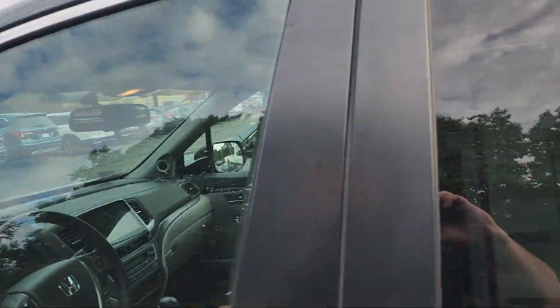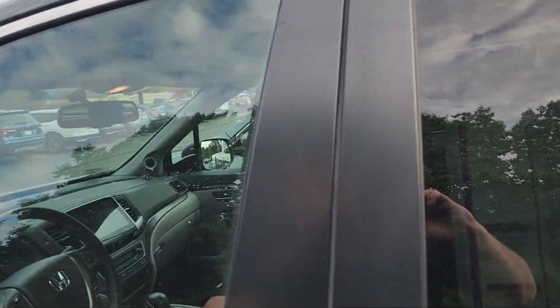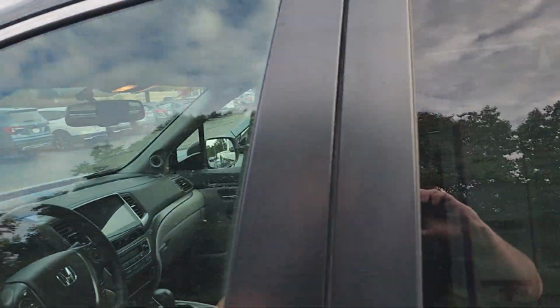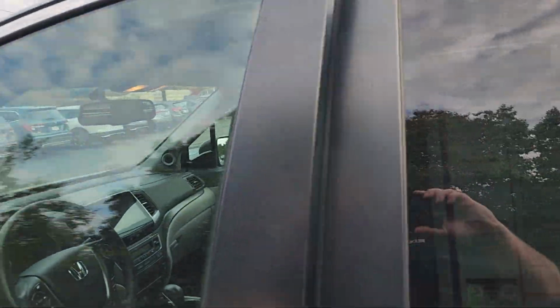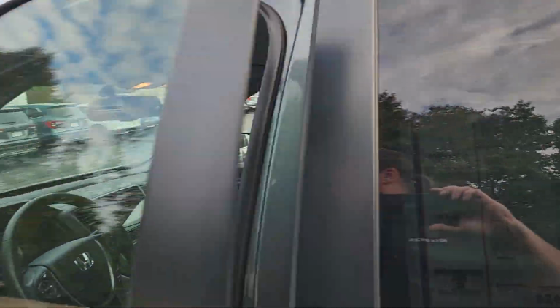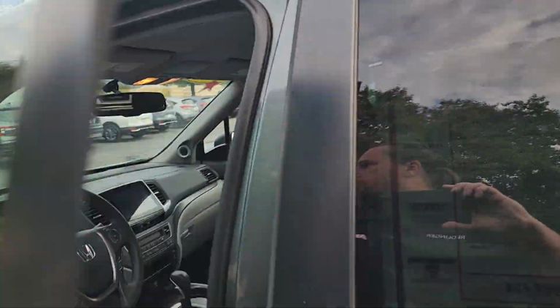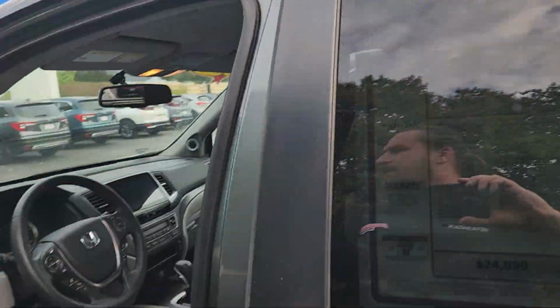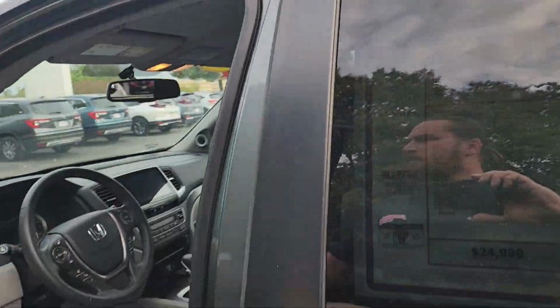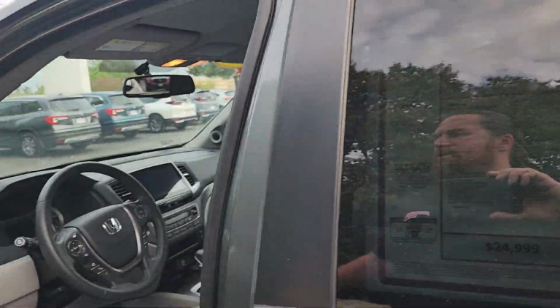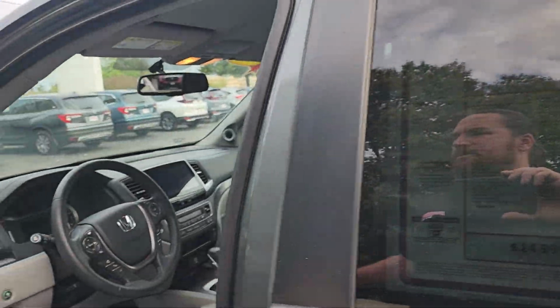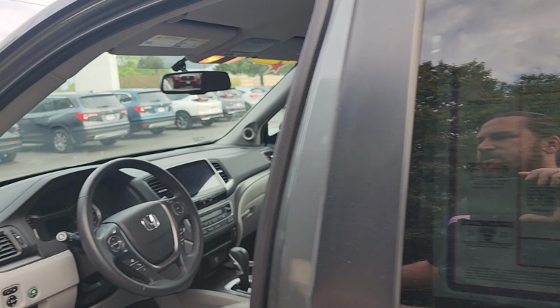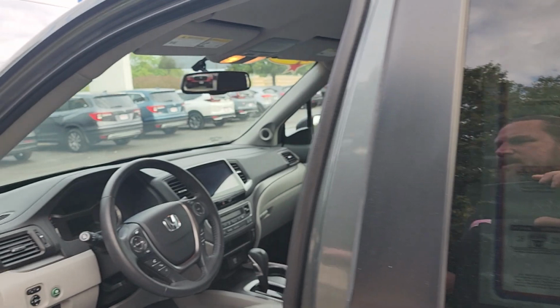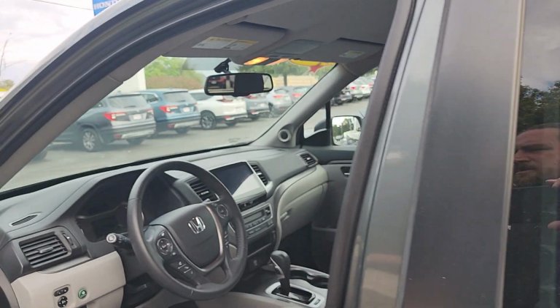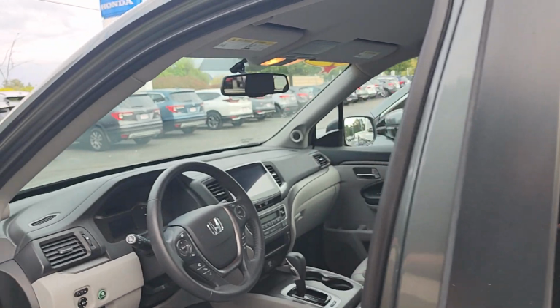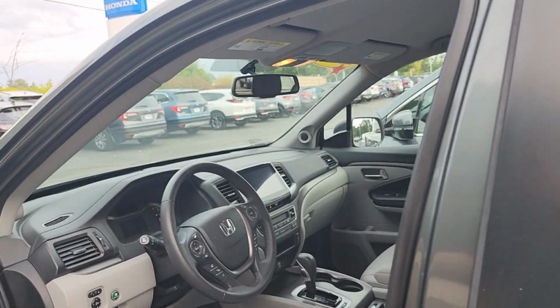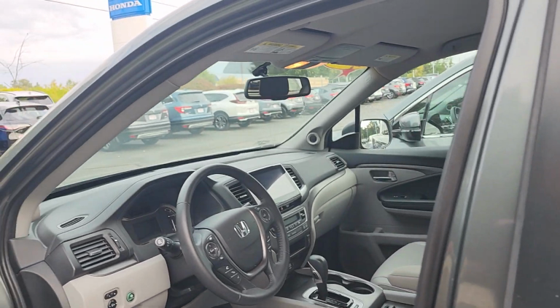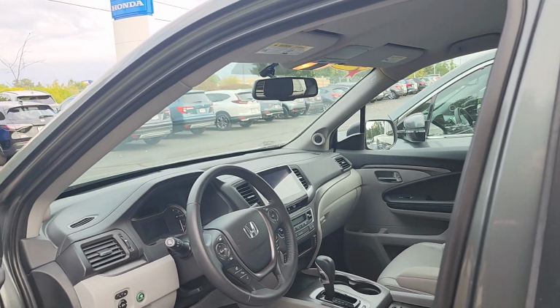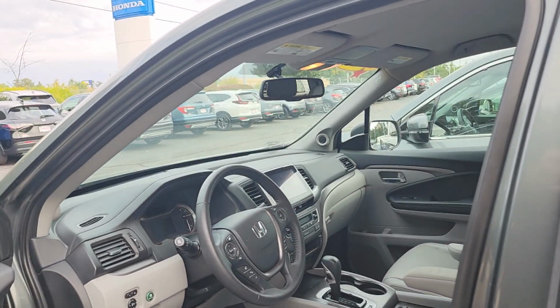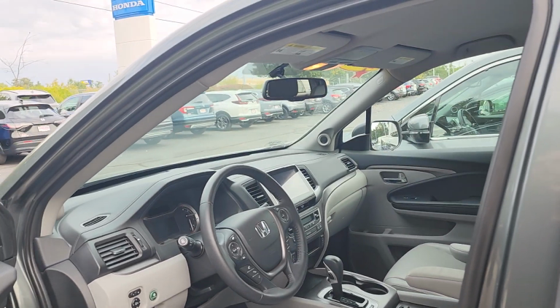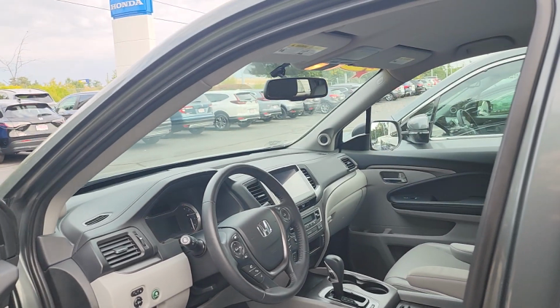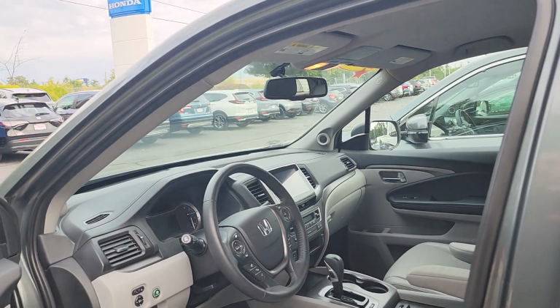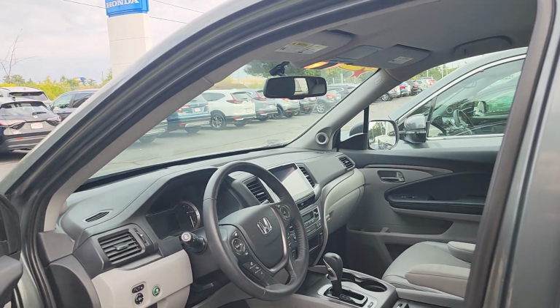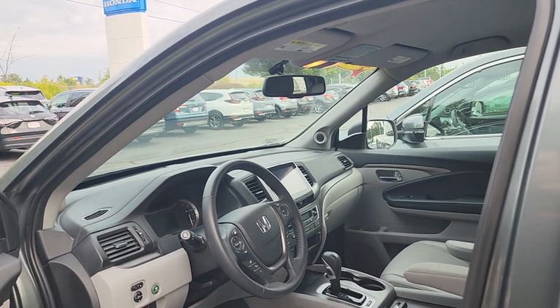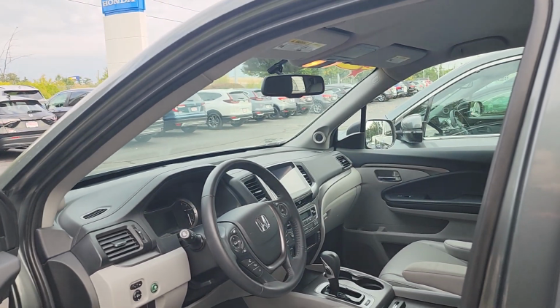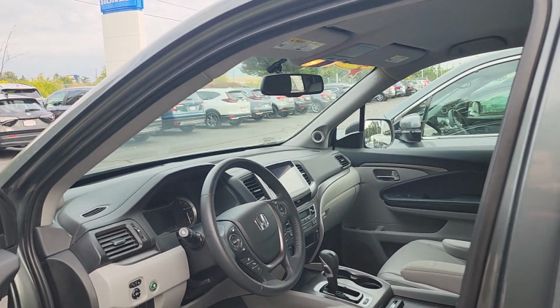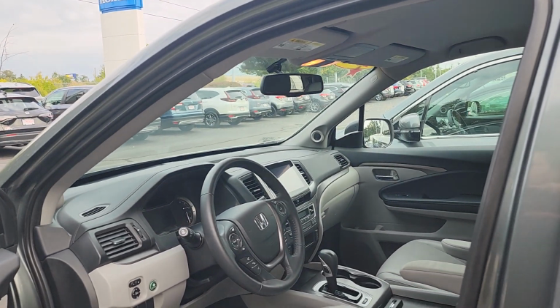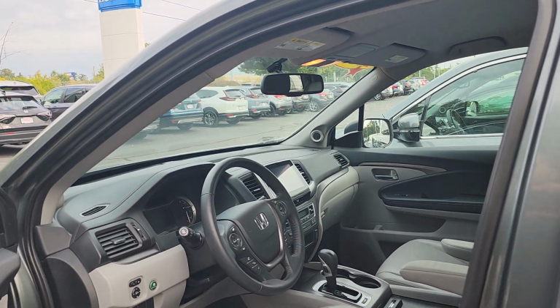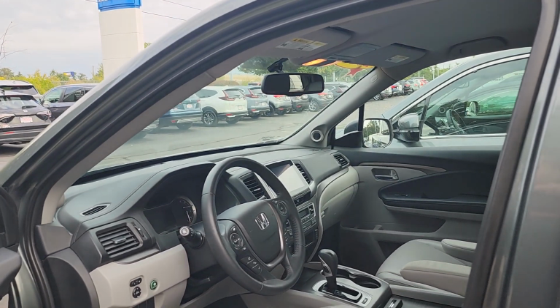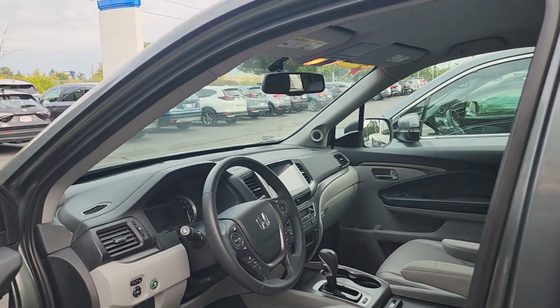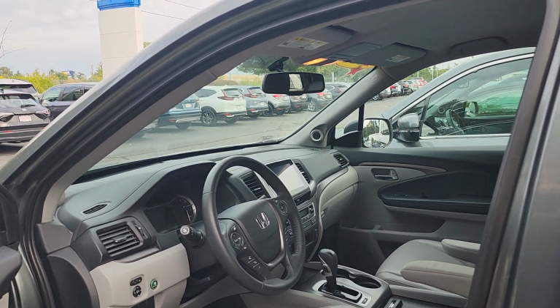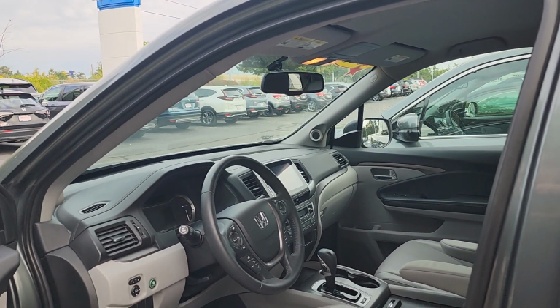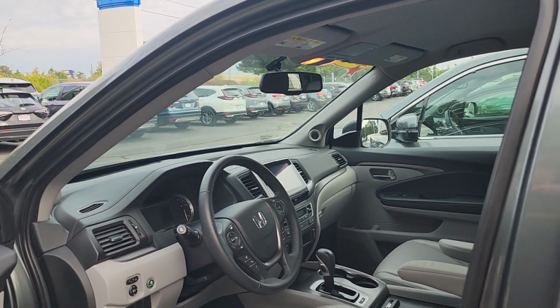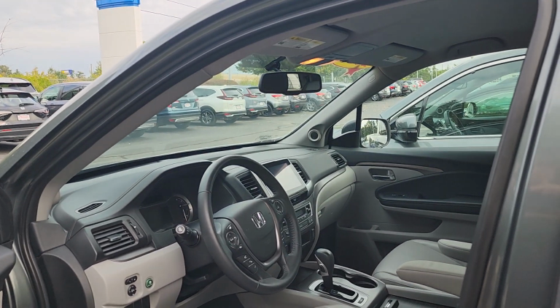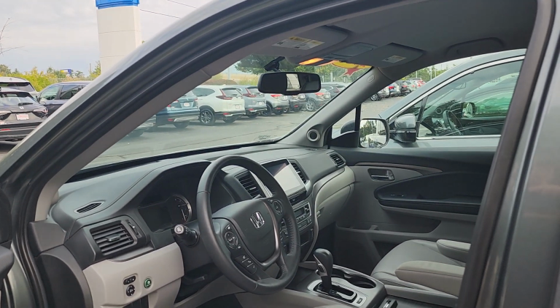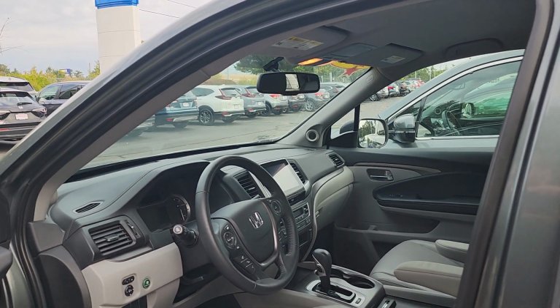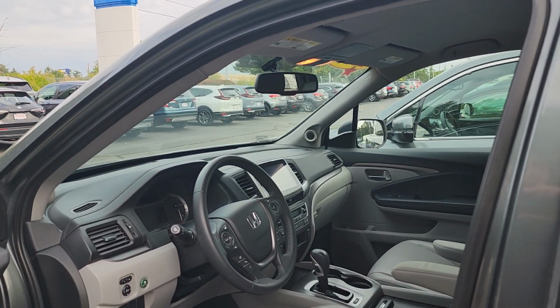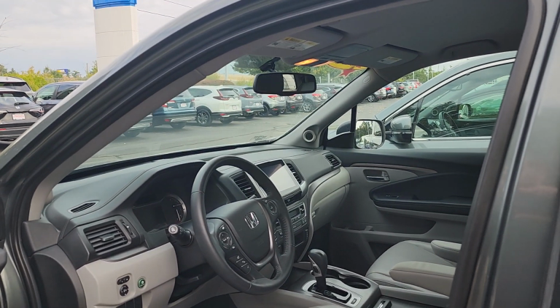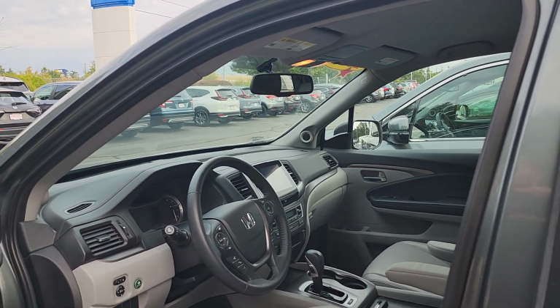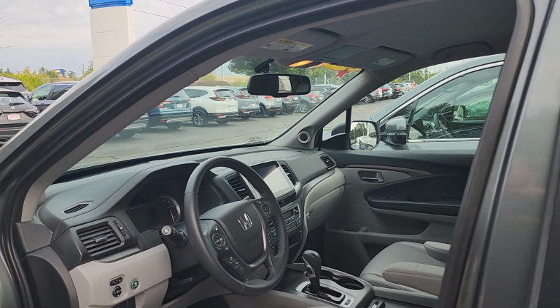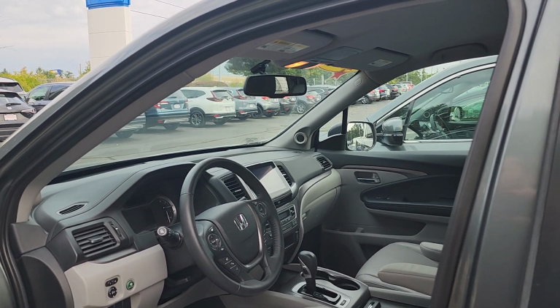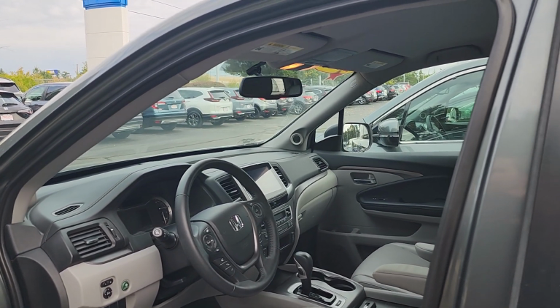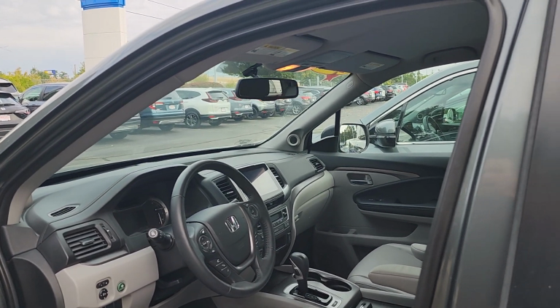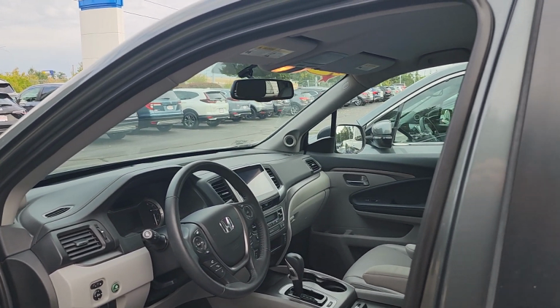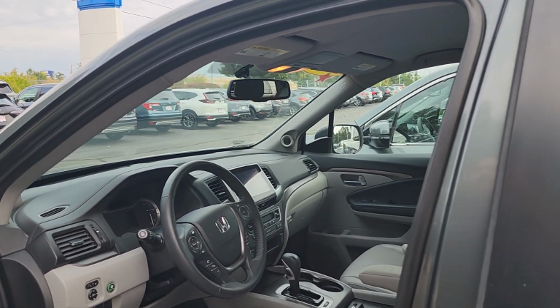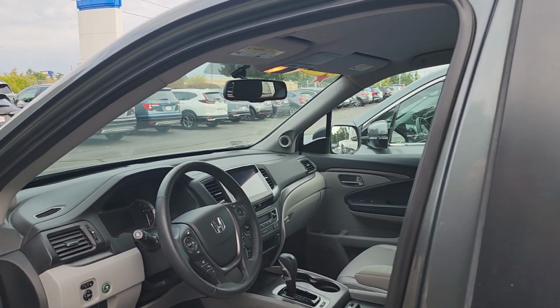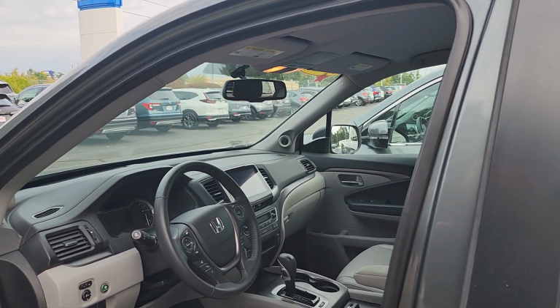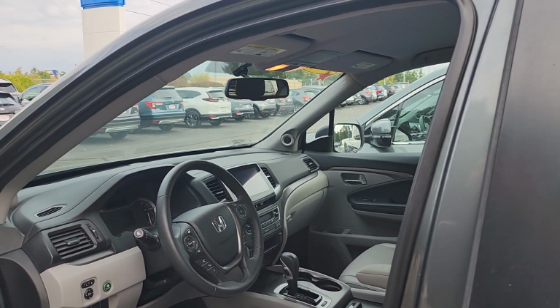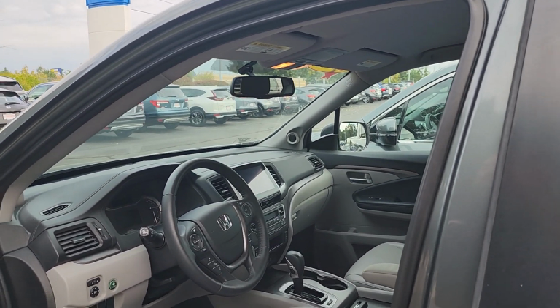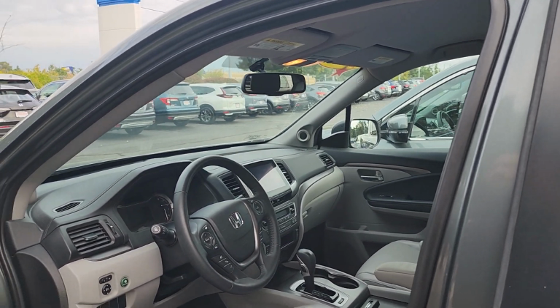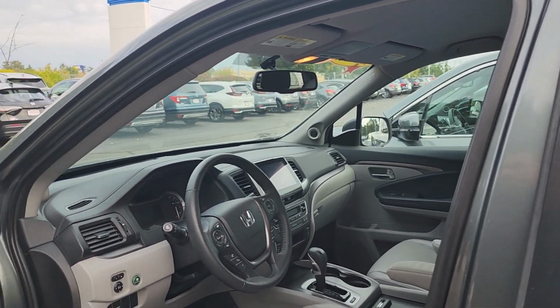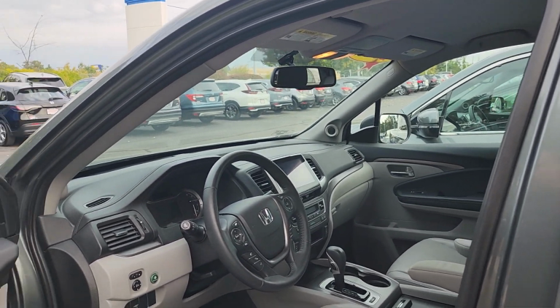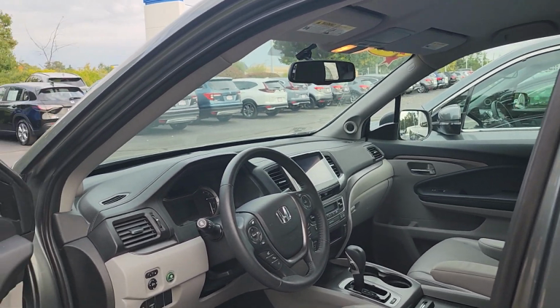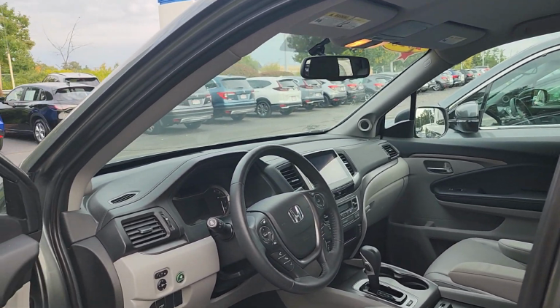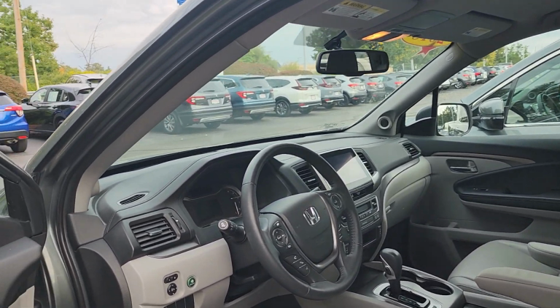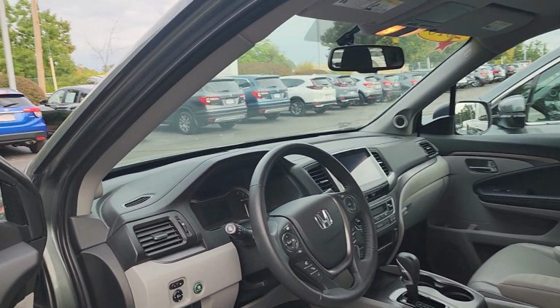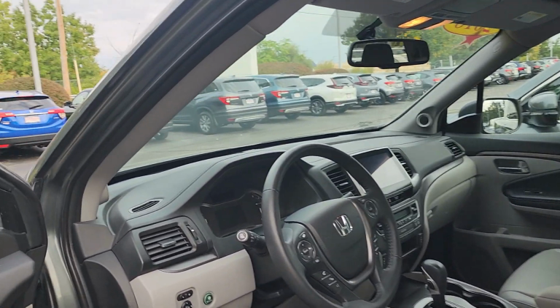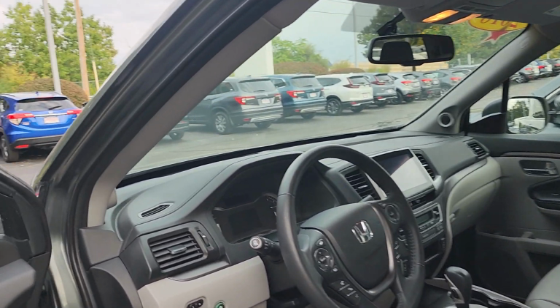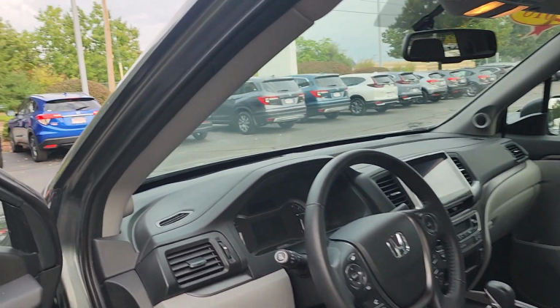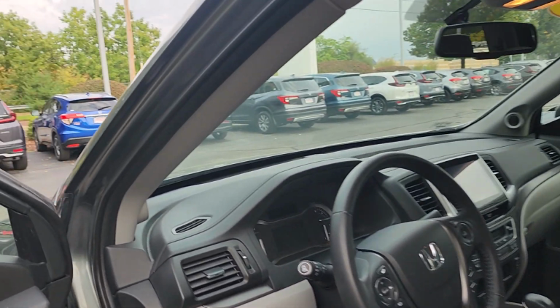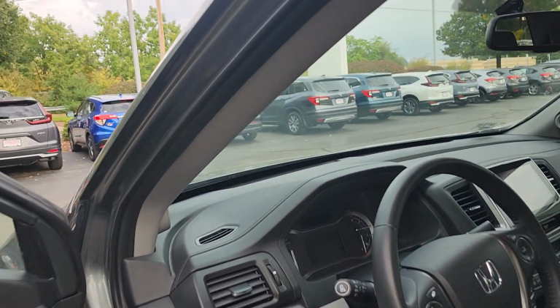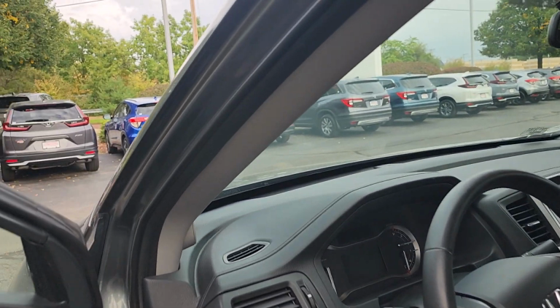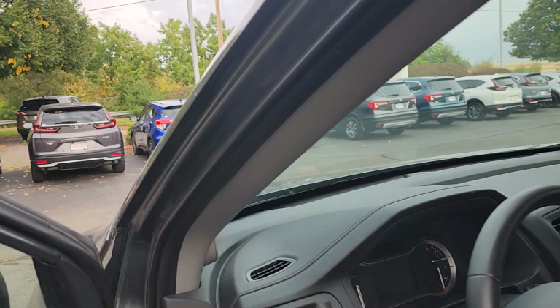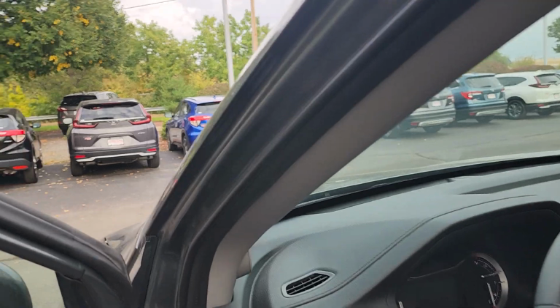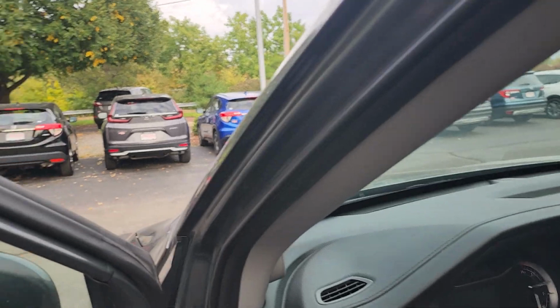Oh, that was this car that was honking — I don't know why. Oh, because I opened it up when it wasn't locked. My bad.